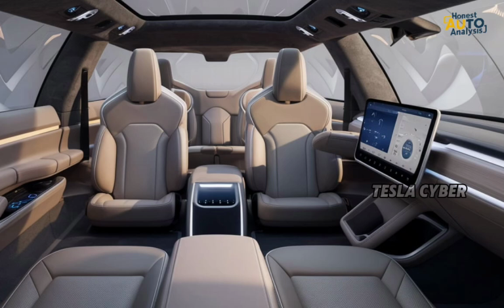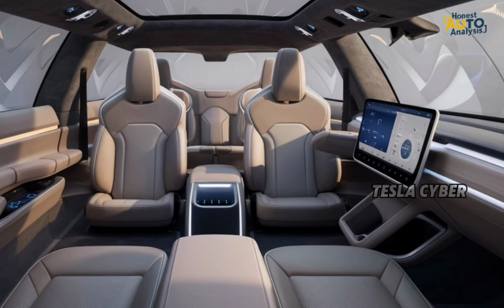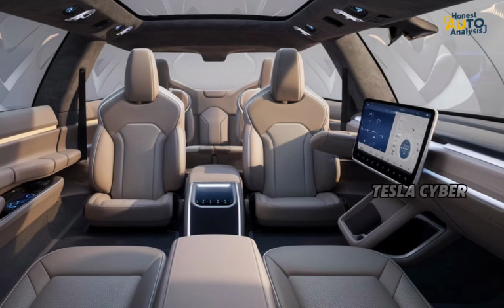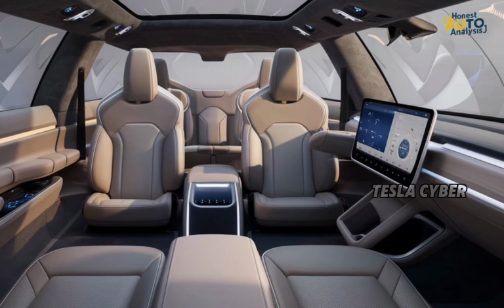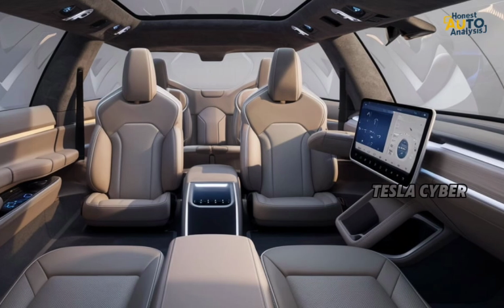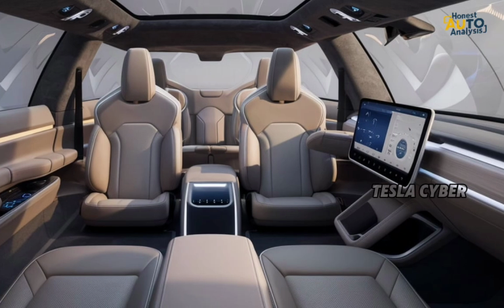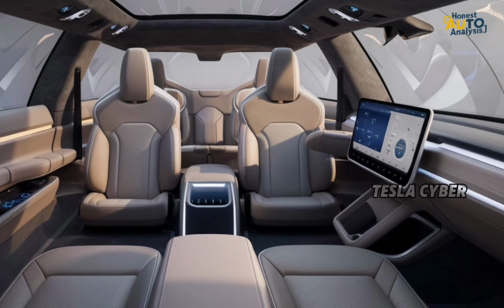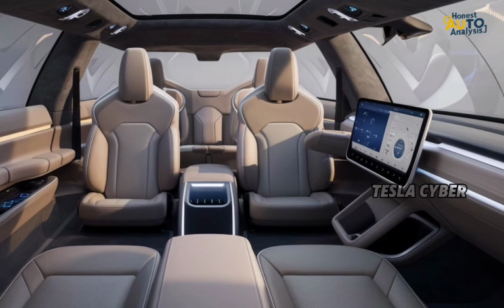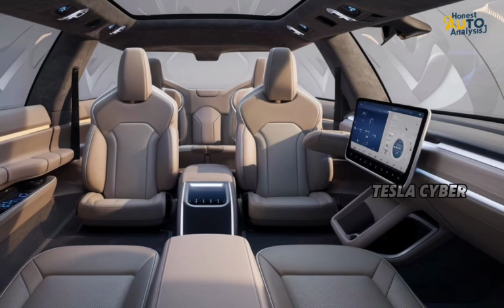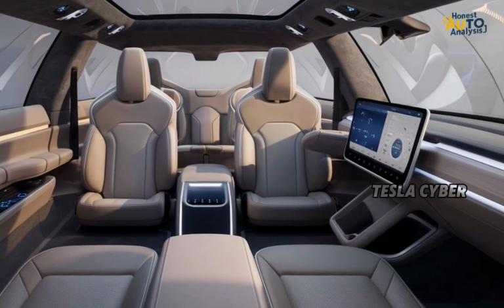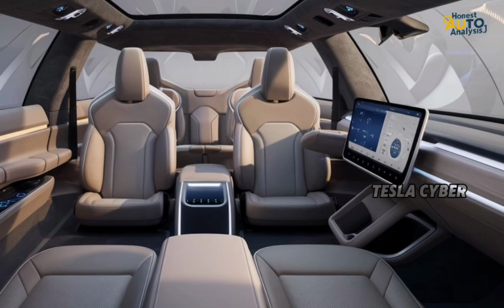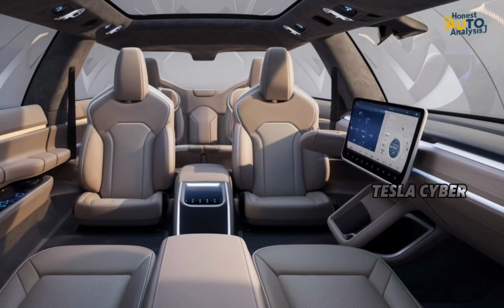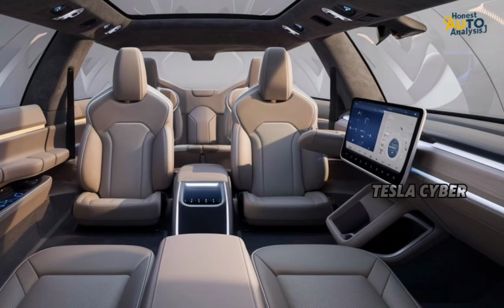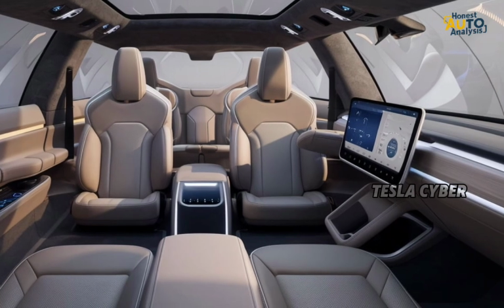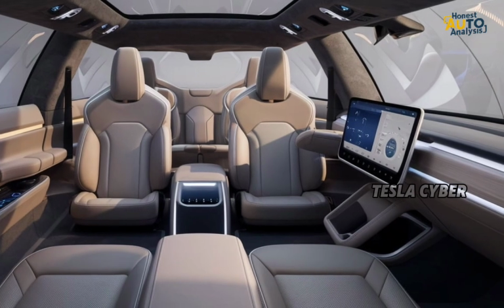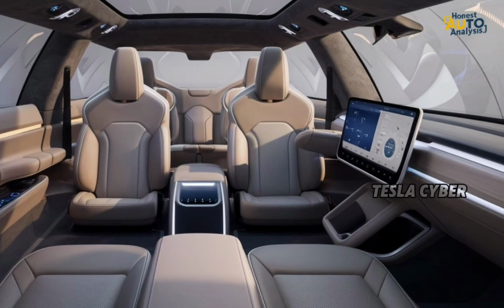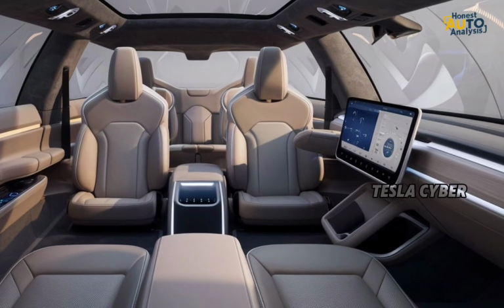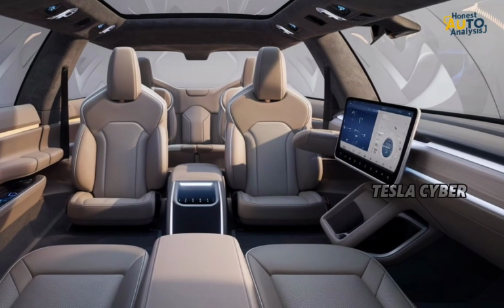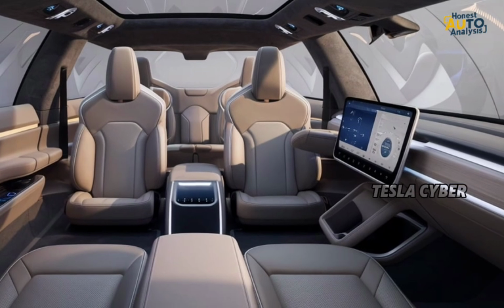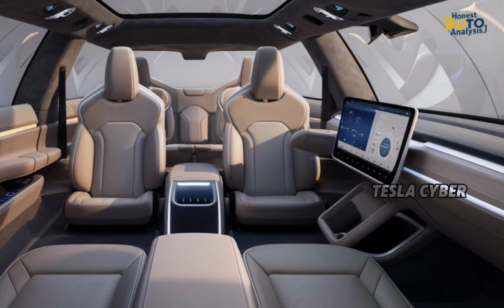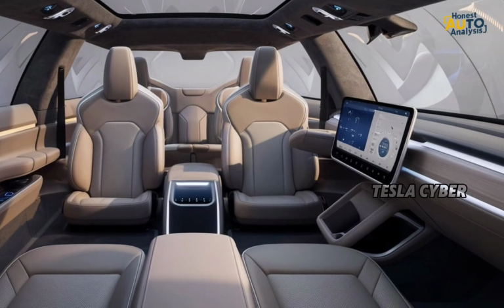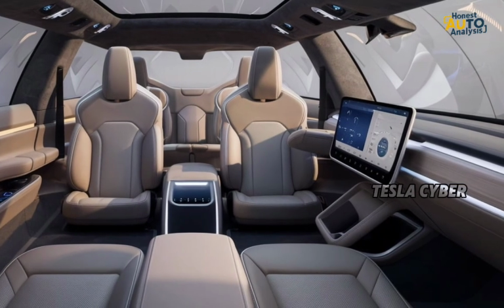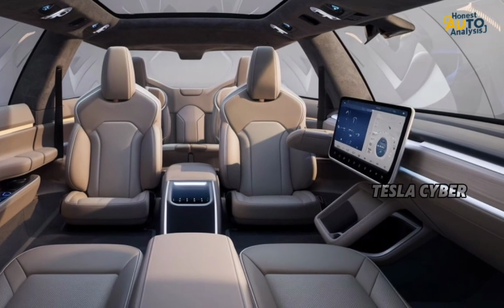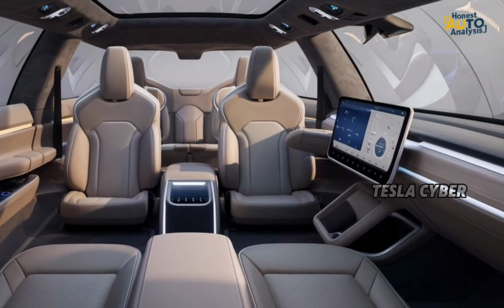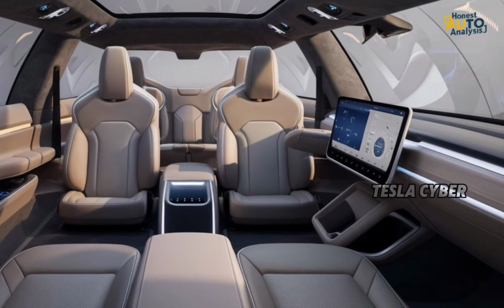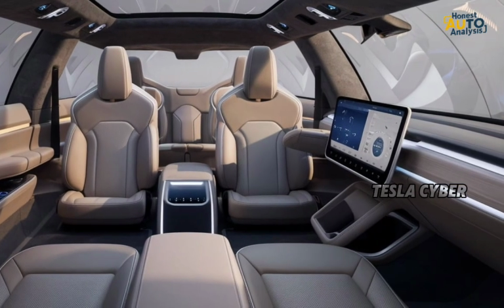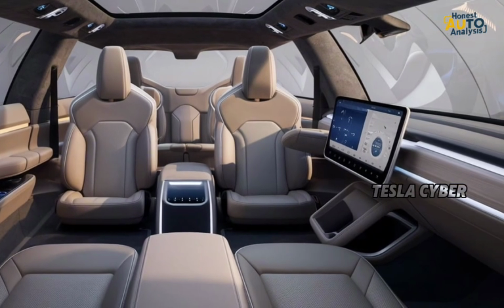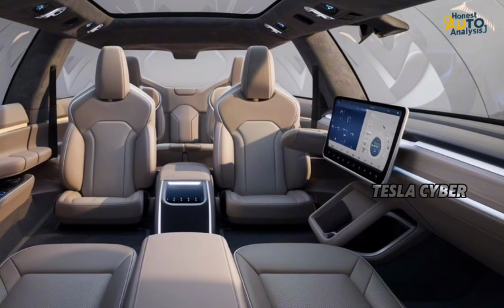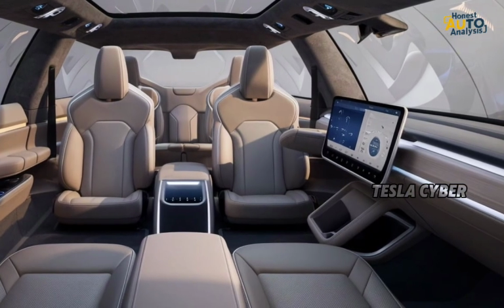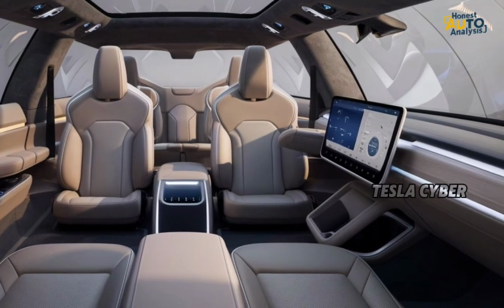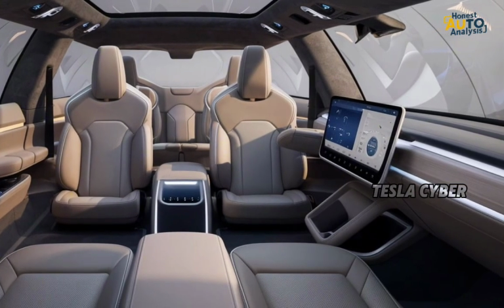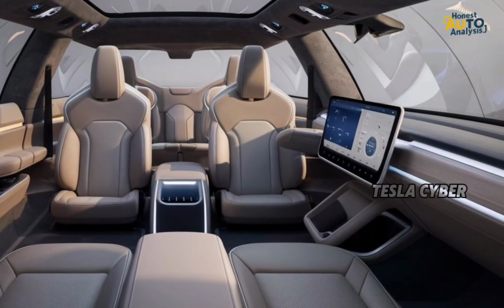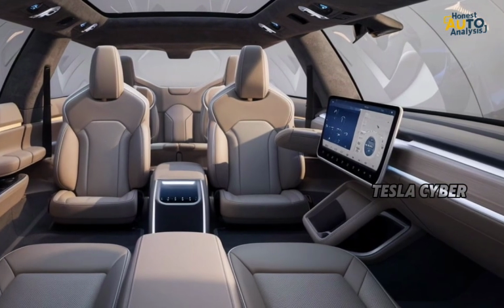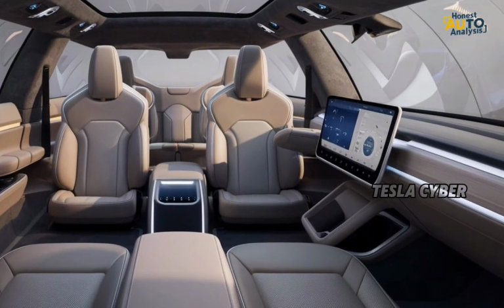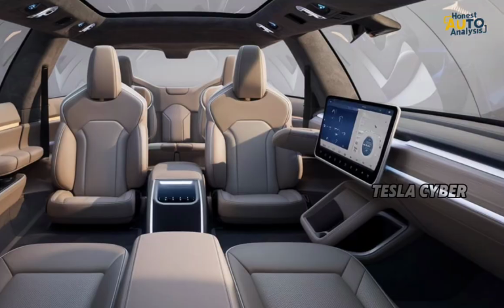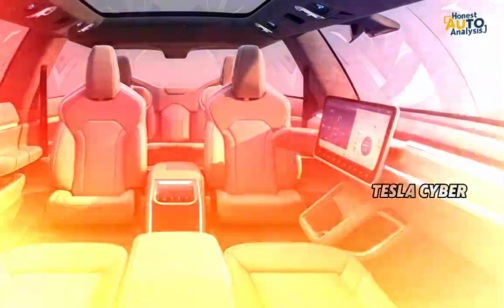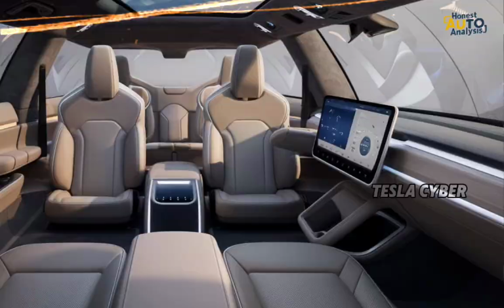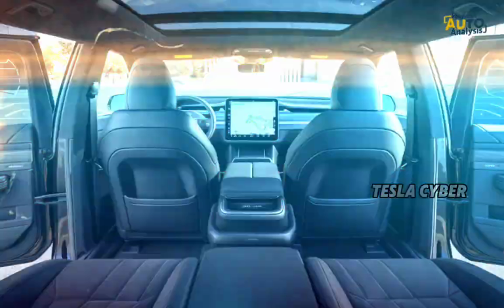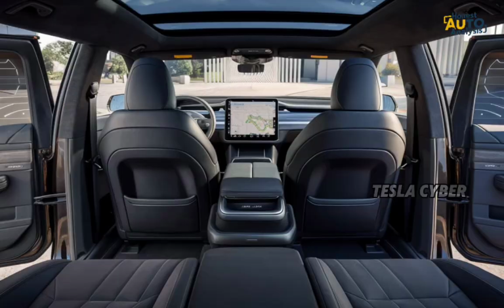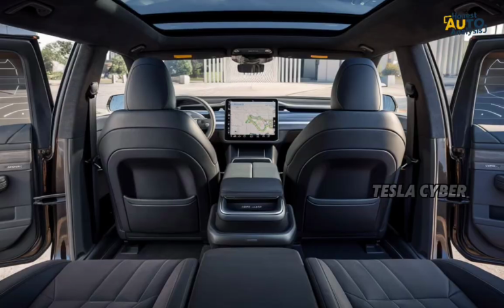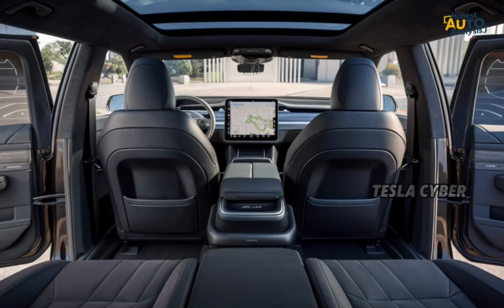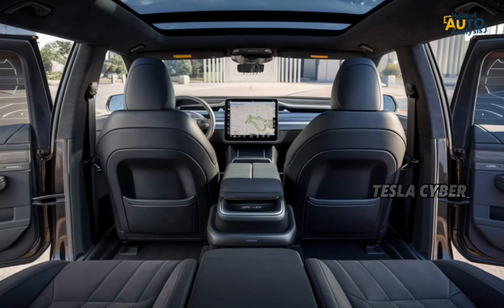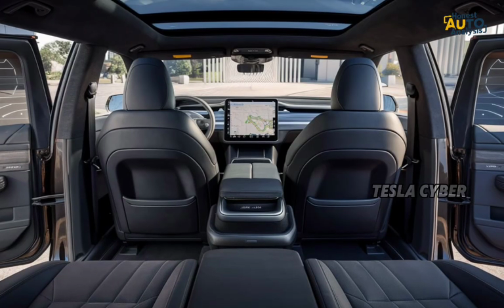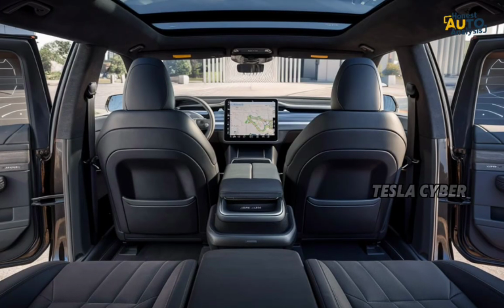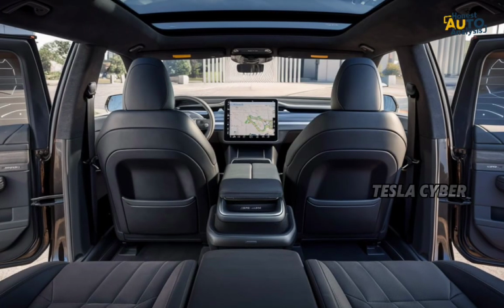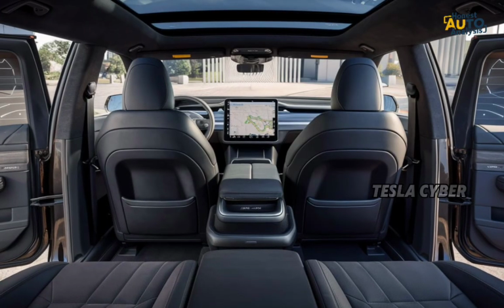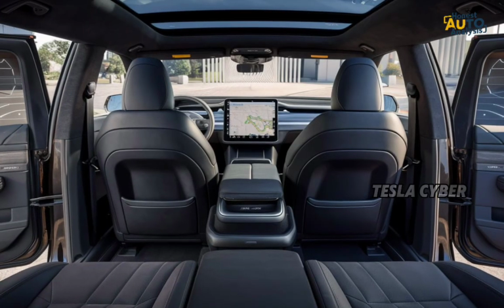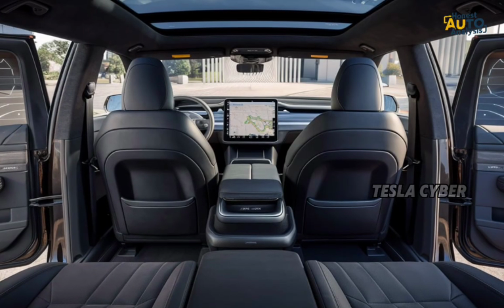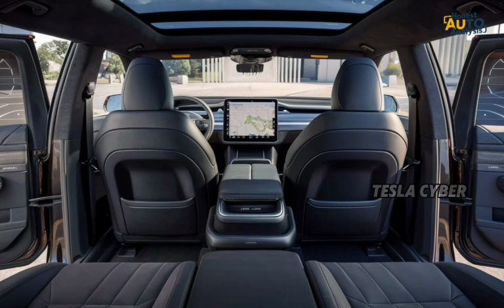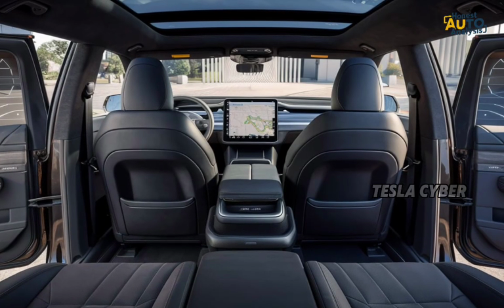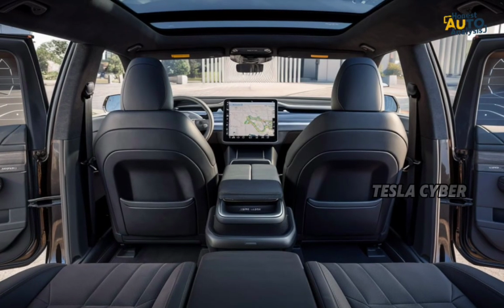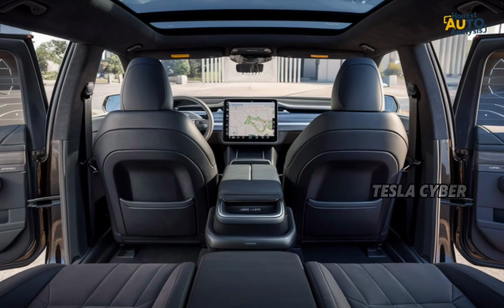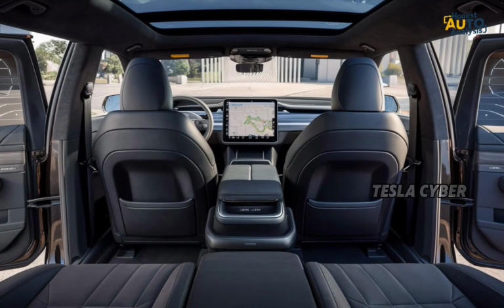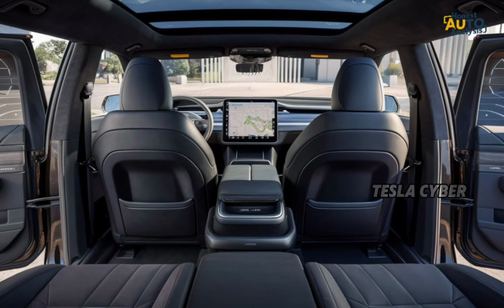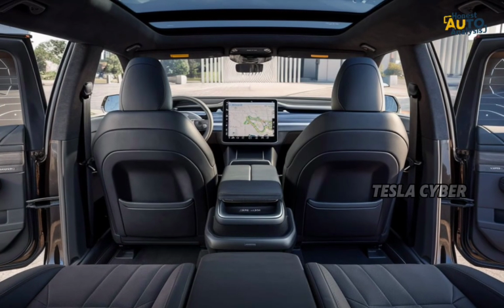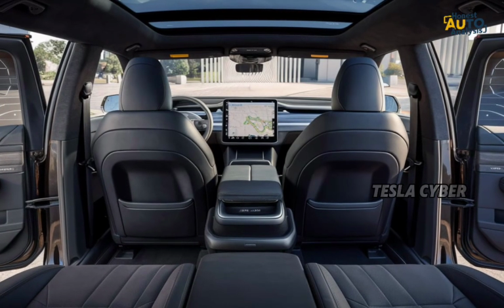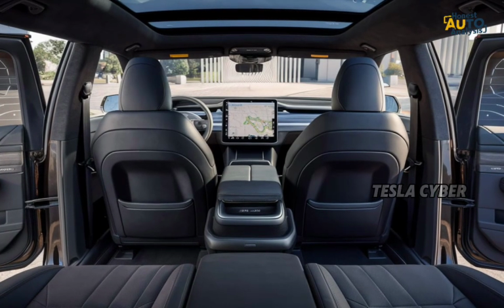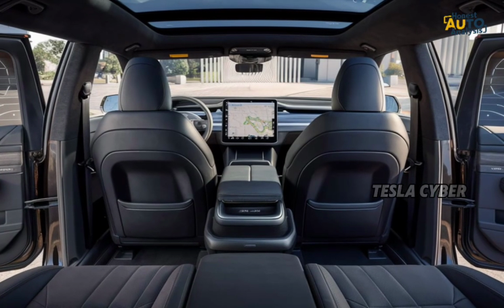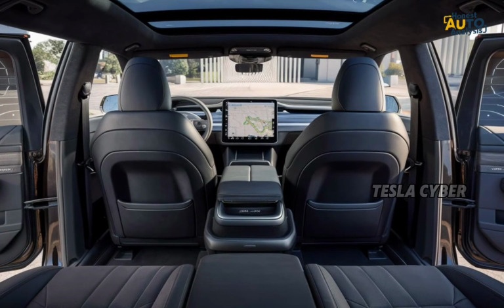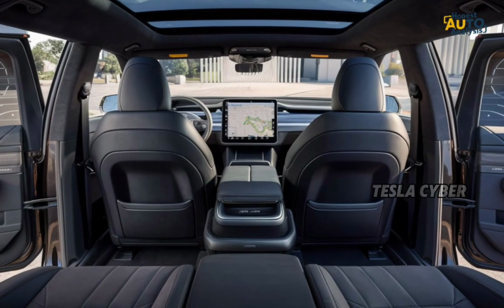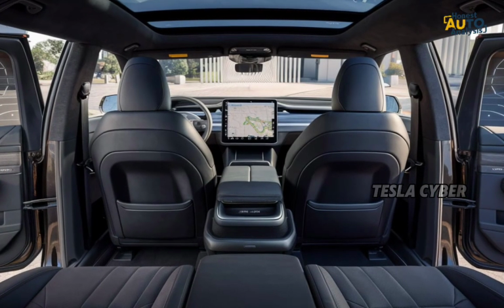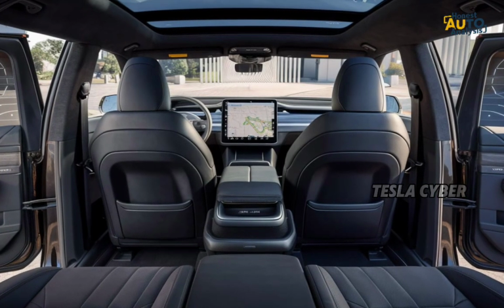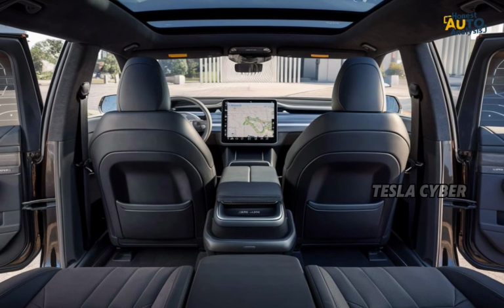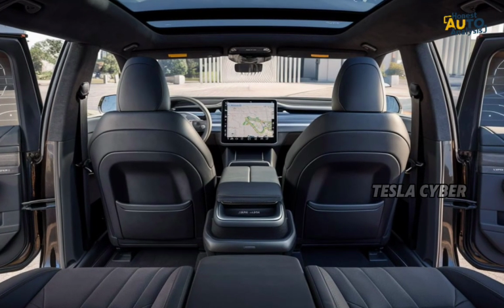And if towing is your thing, the tri-motor version can pull an impressive 14,000 pounds, making it a true workhorse.